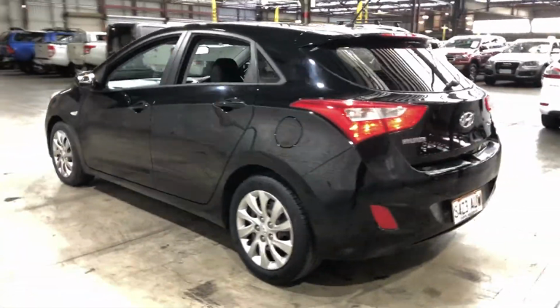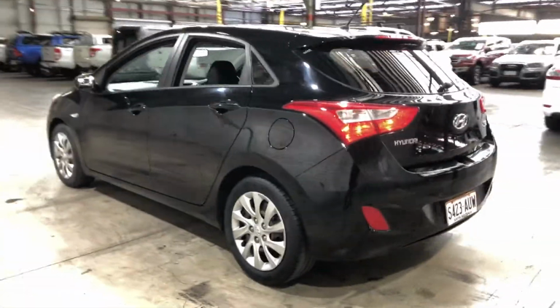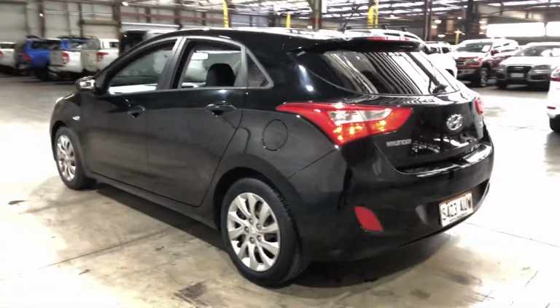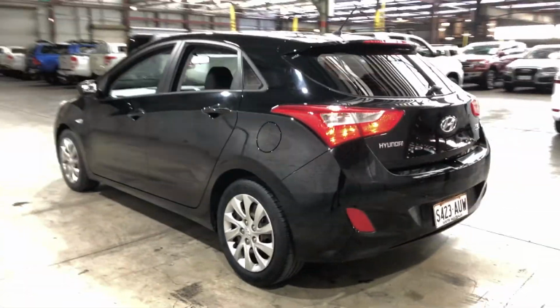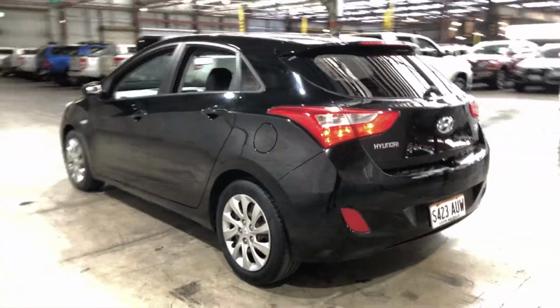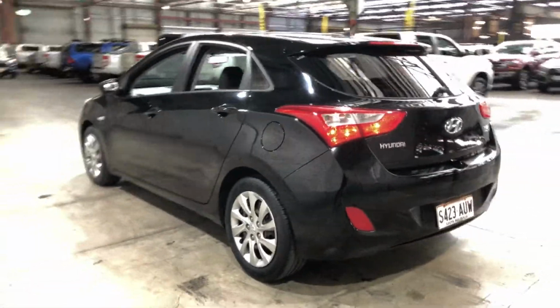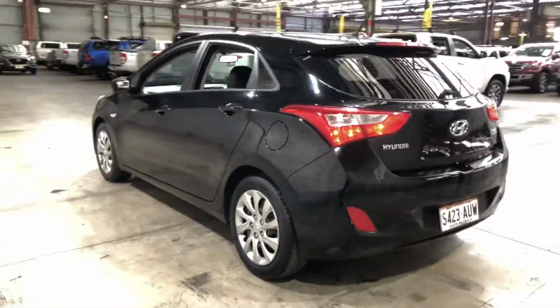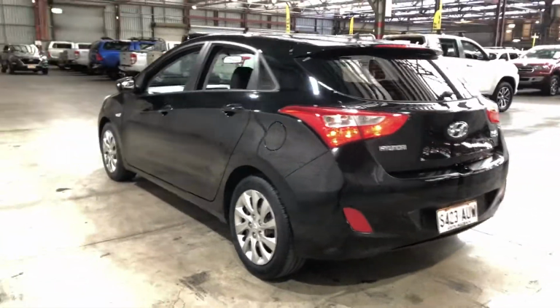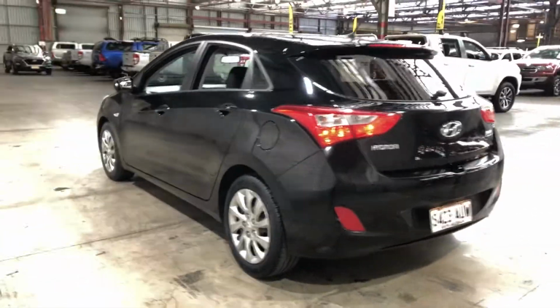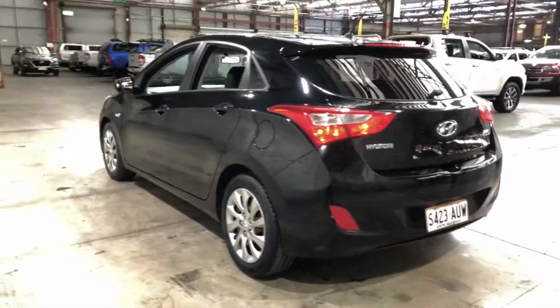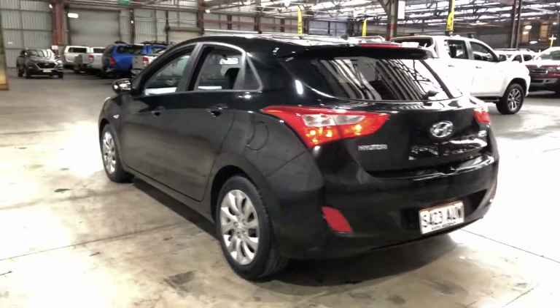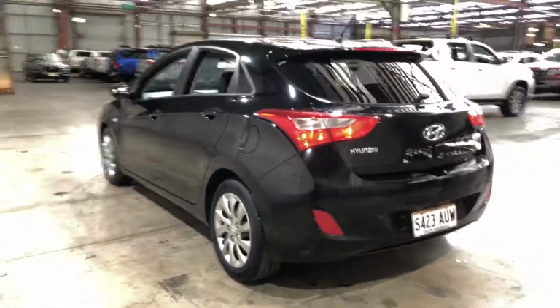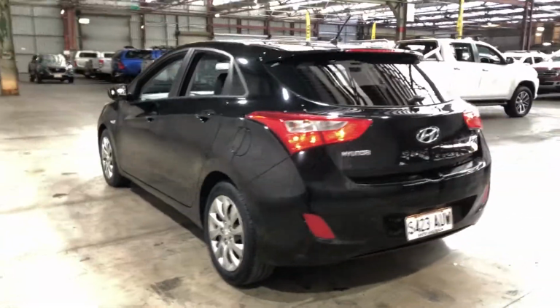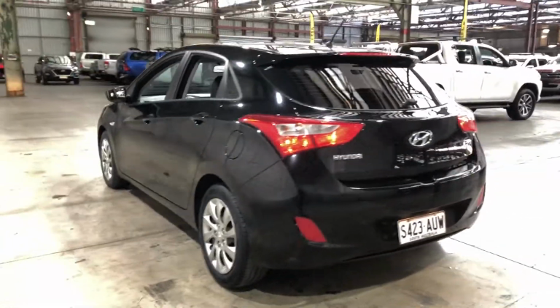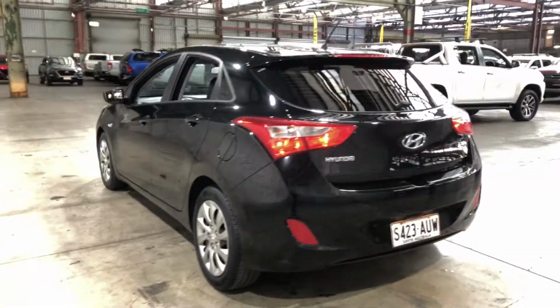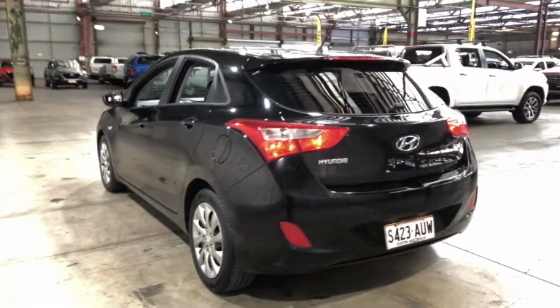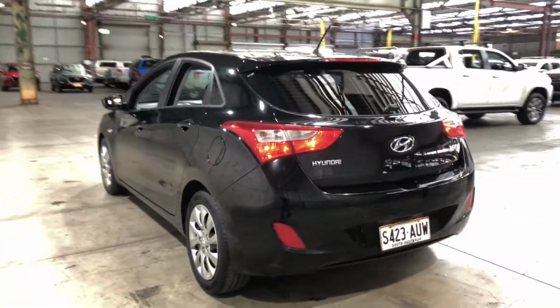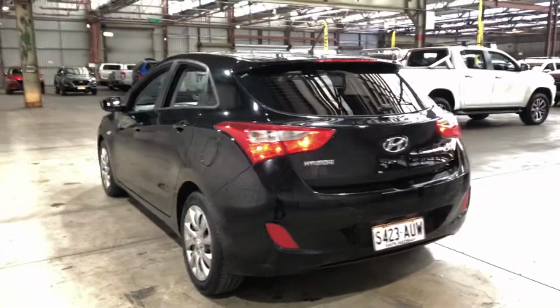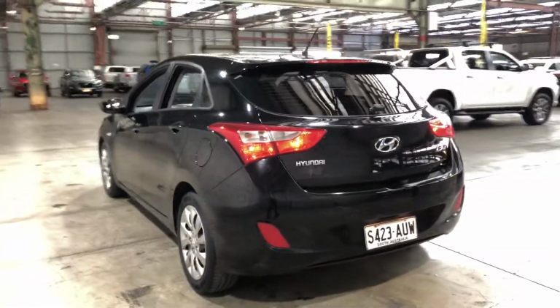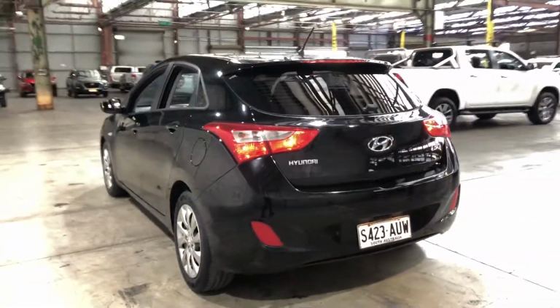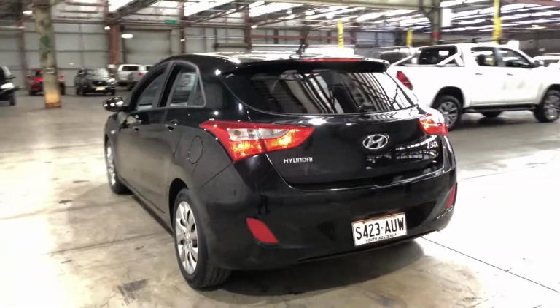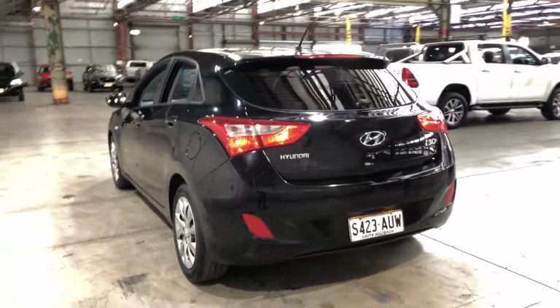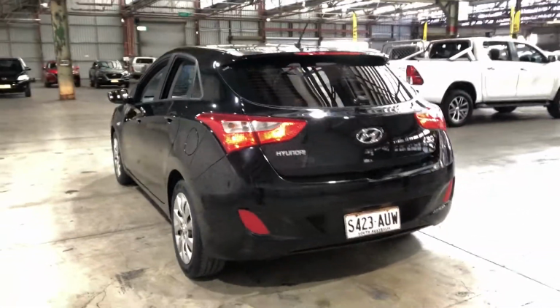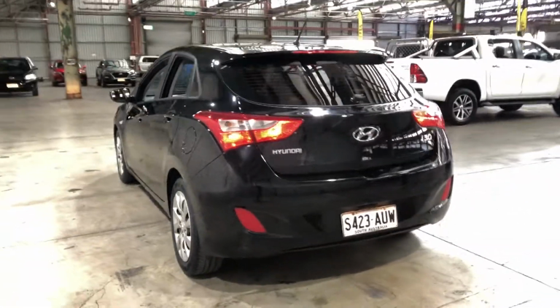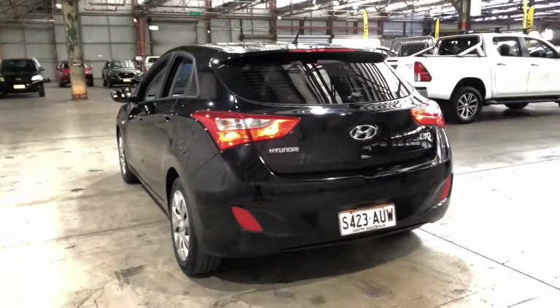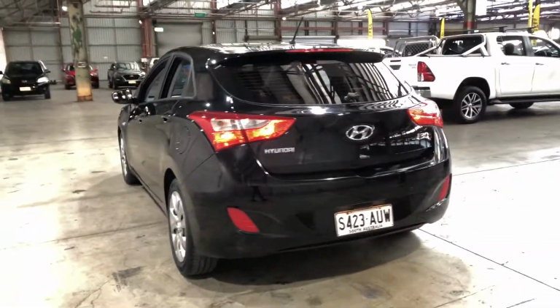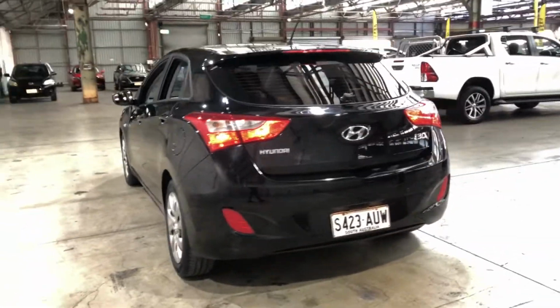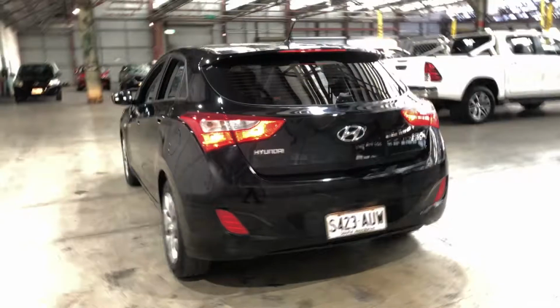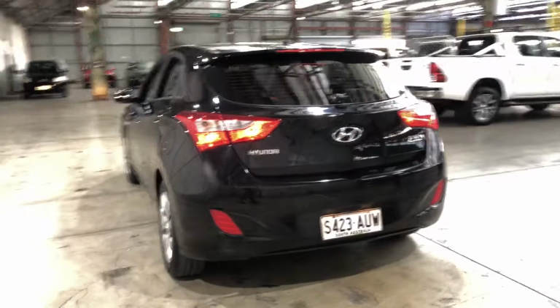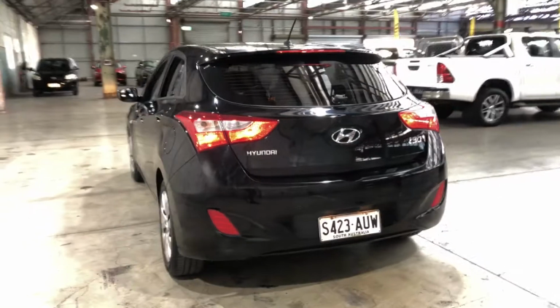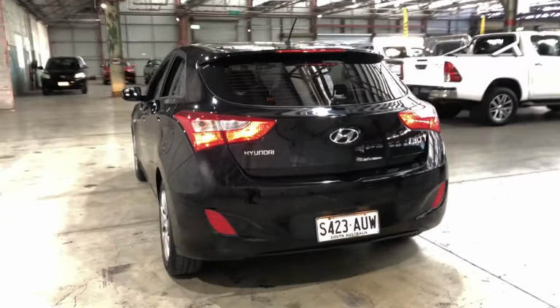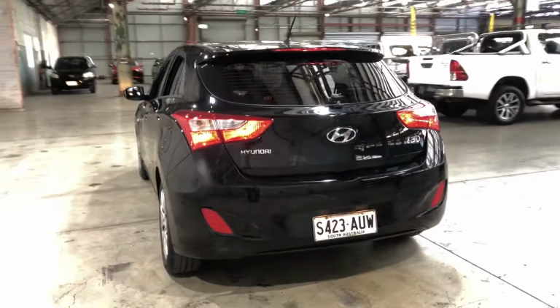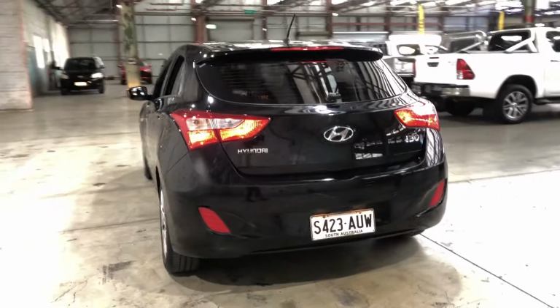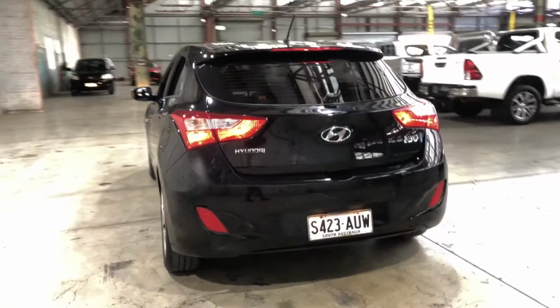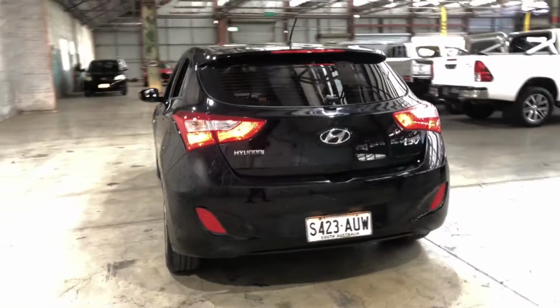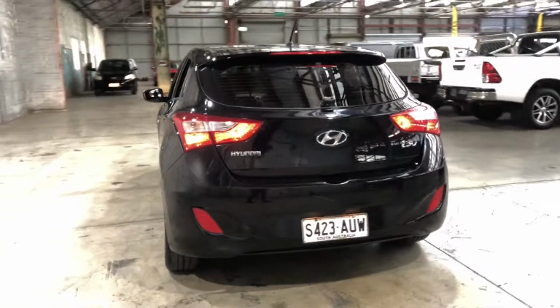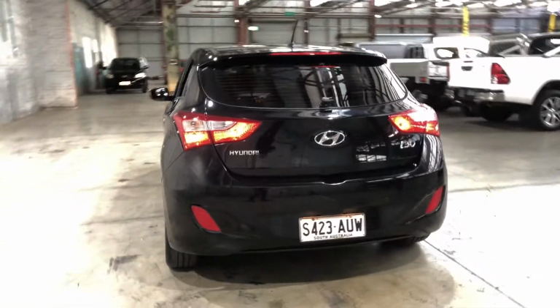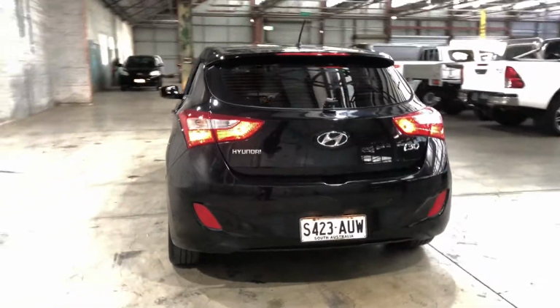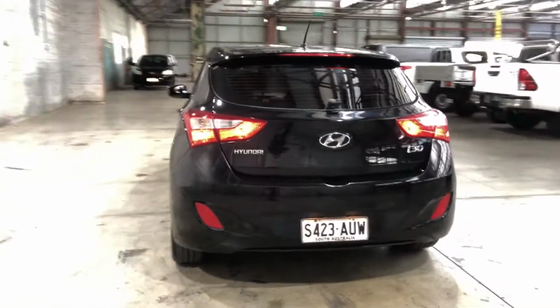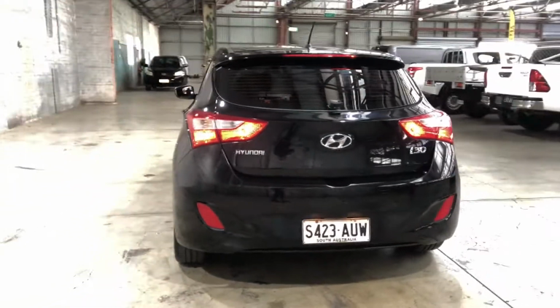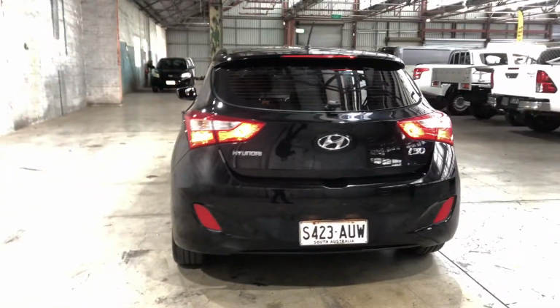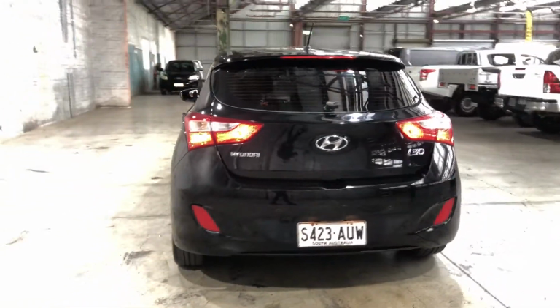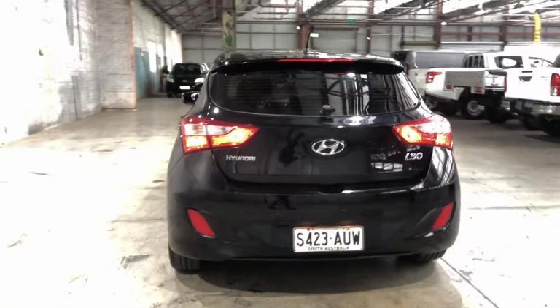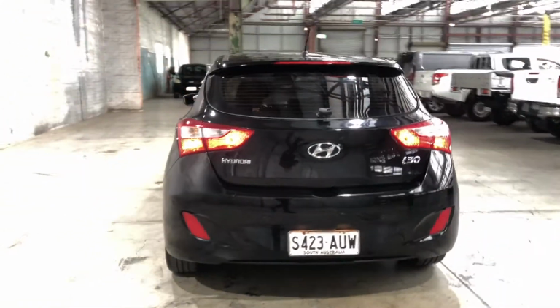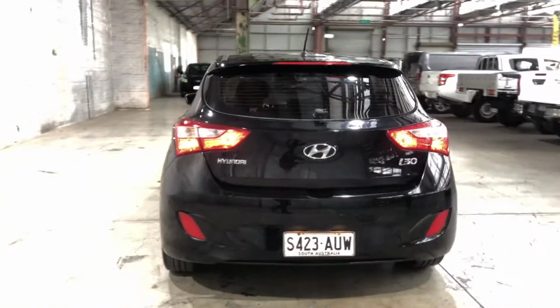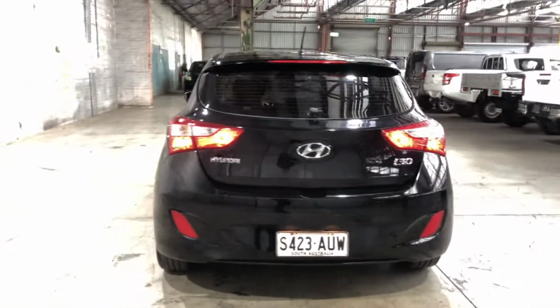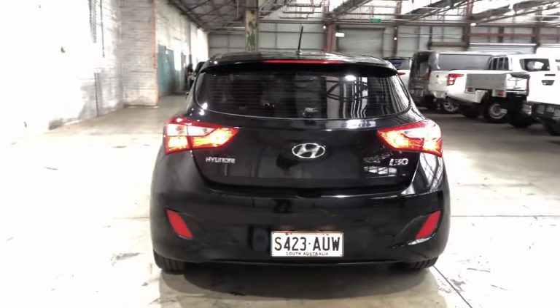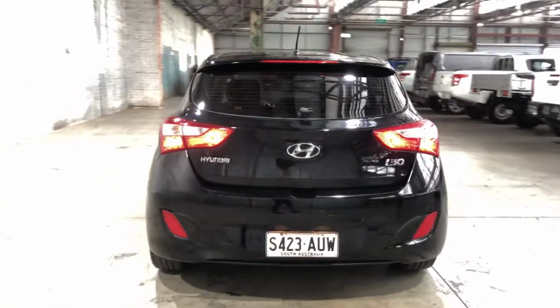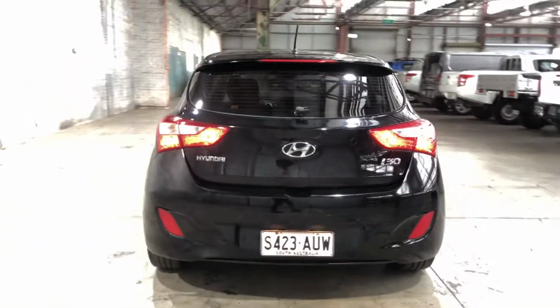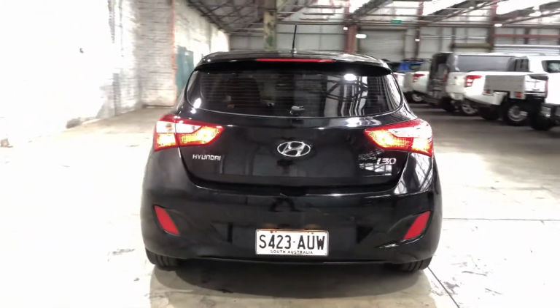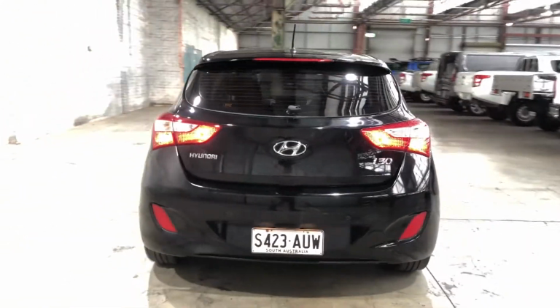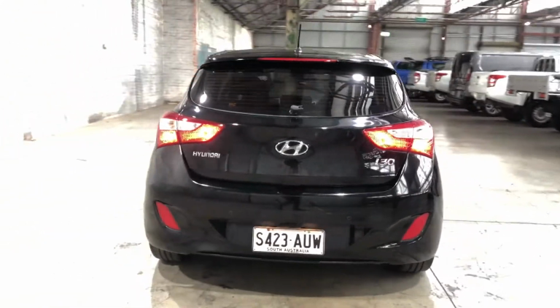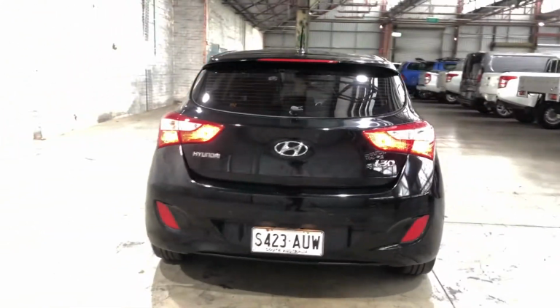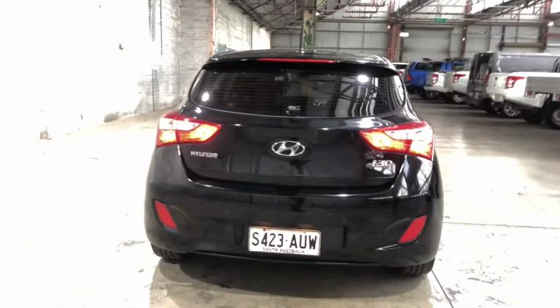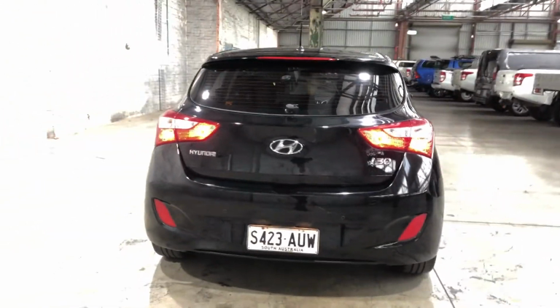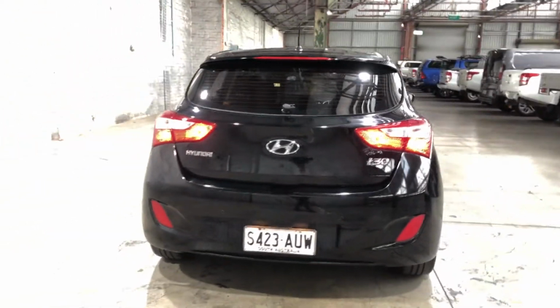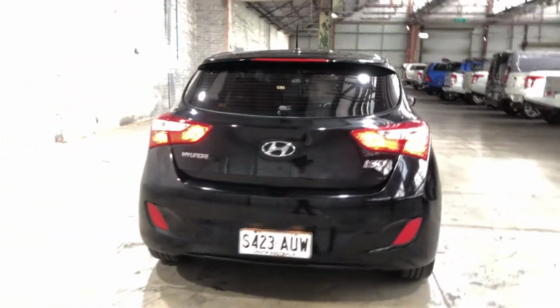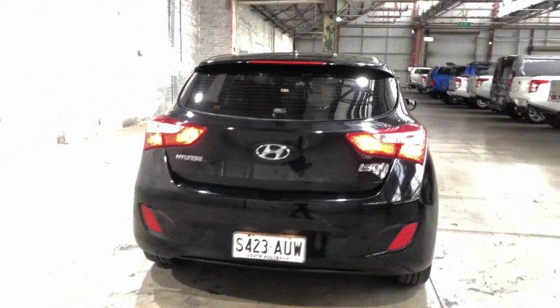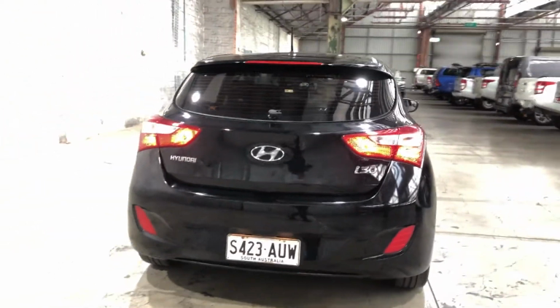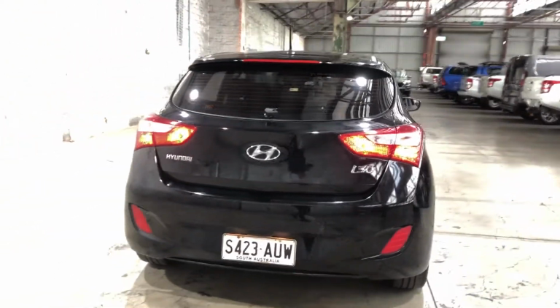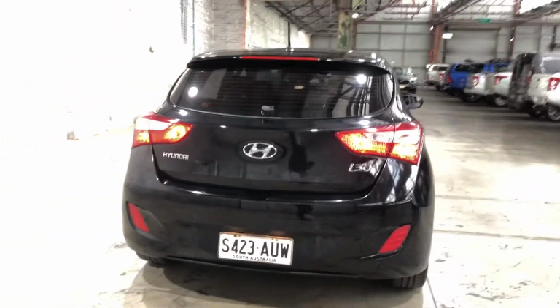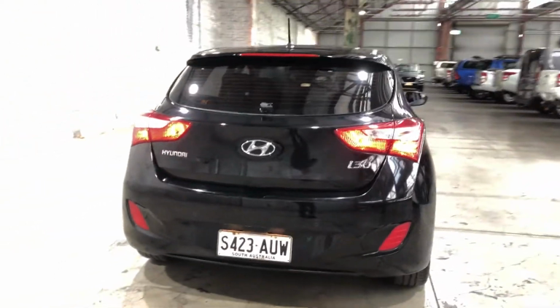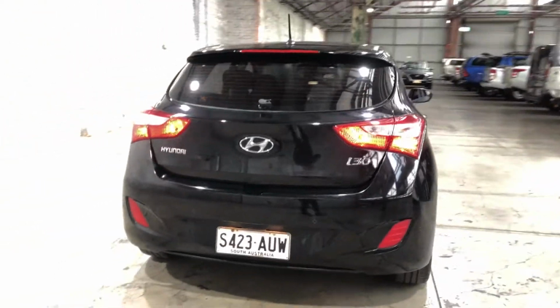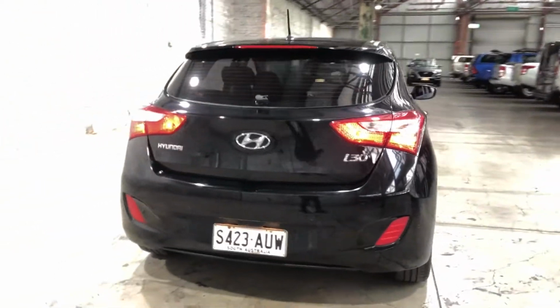As we head to the back here, you can see that this car comes with rear parking sensors, just so you can get into those tight spaces a lot more easily.